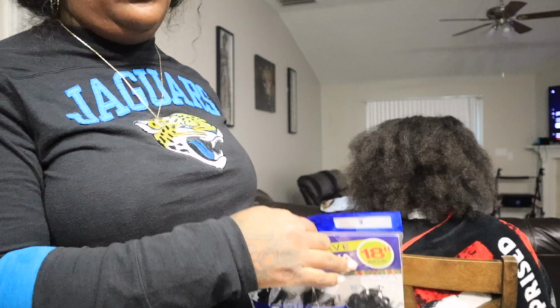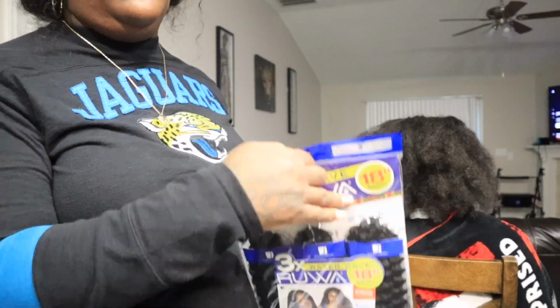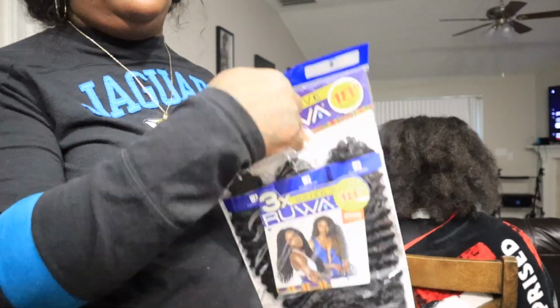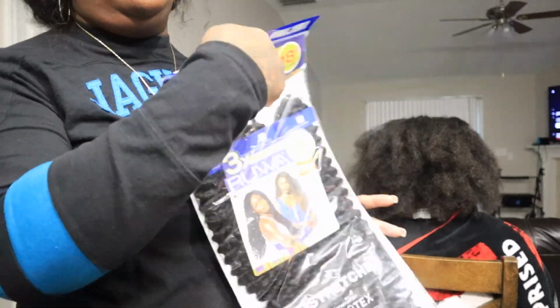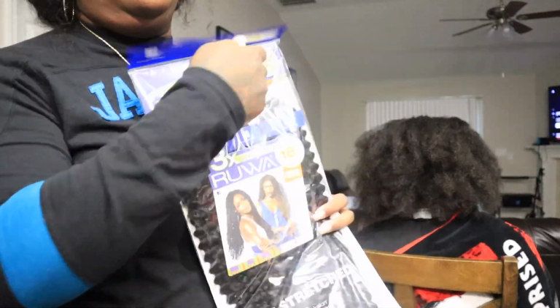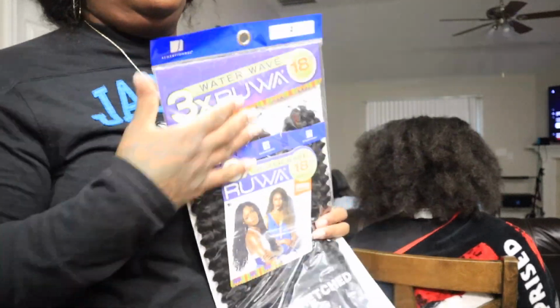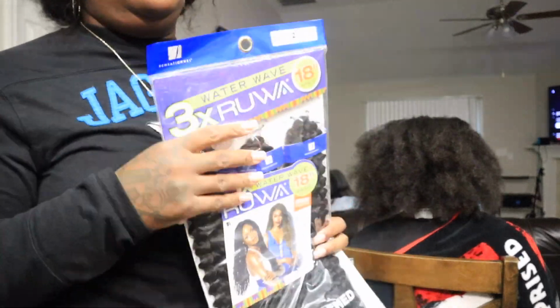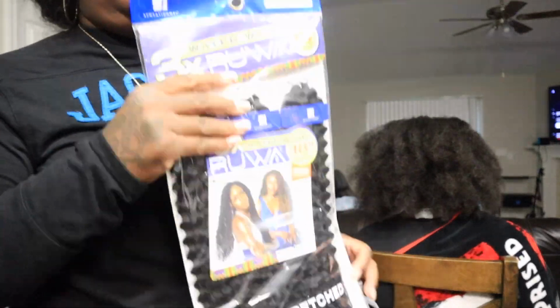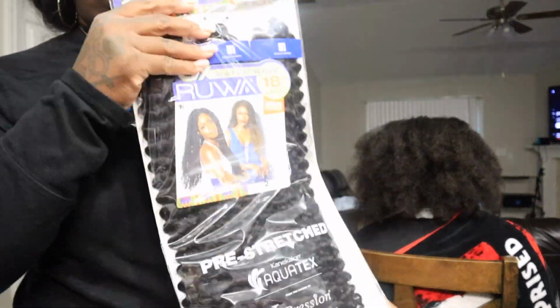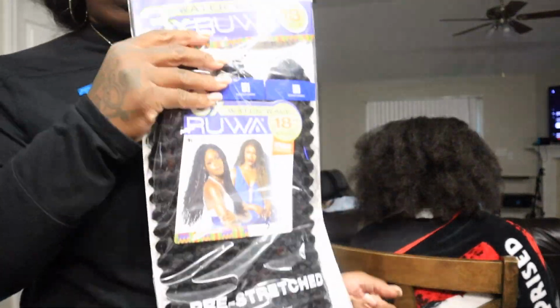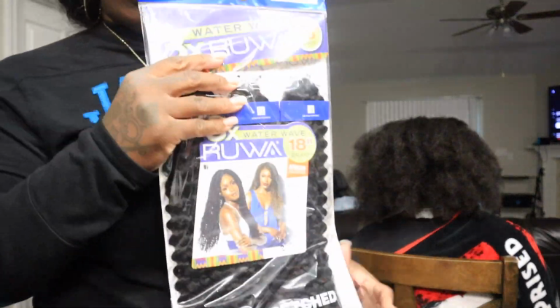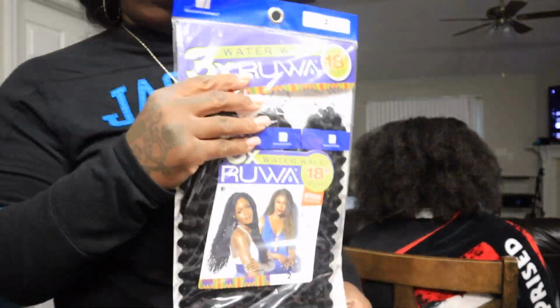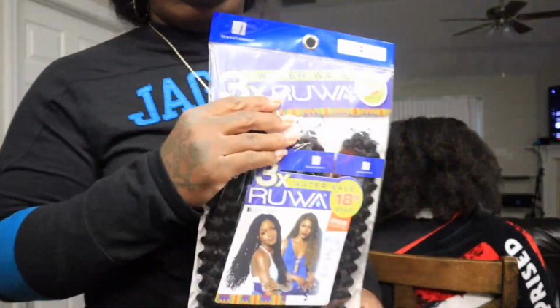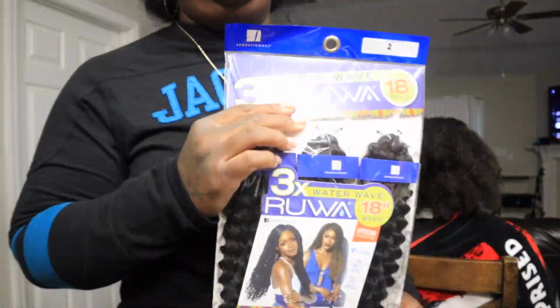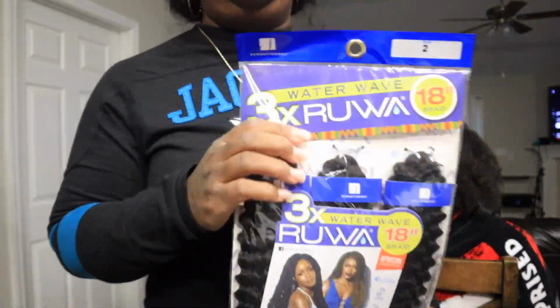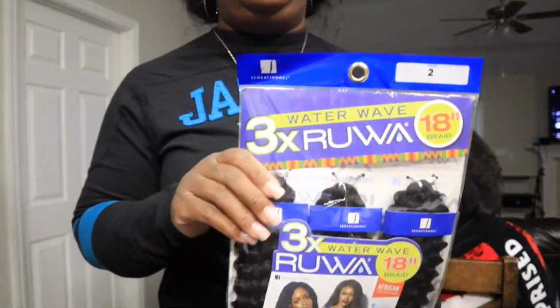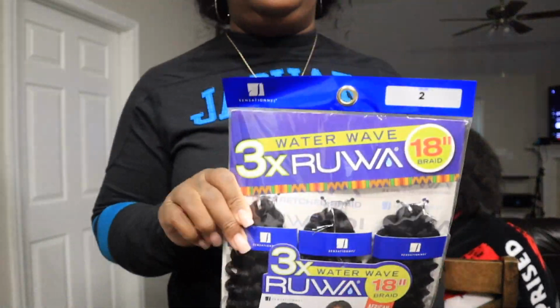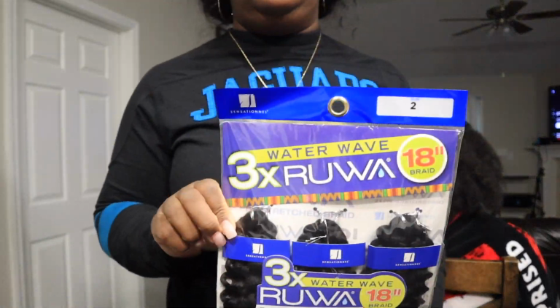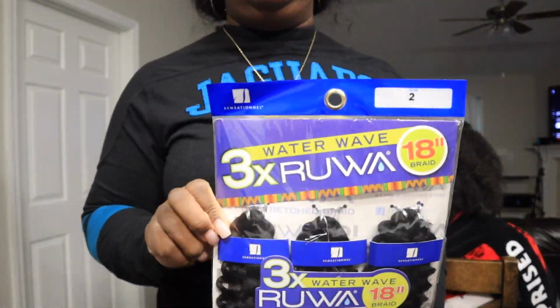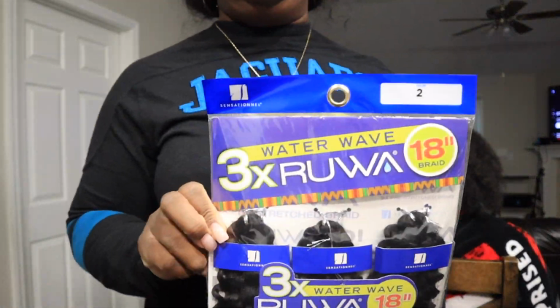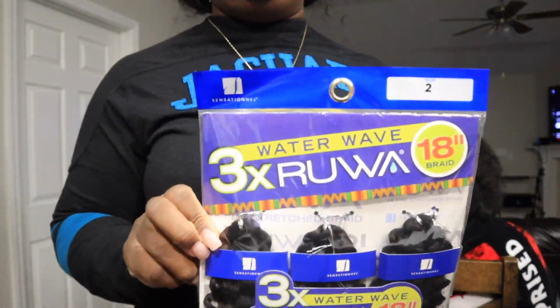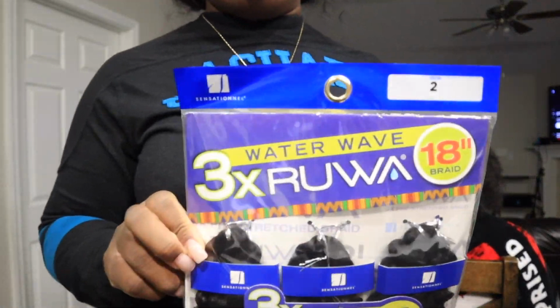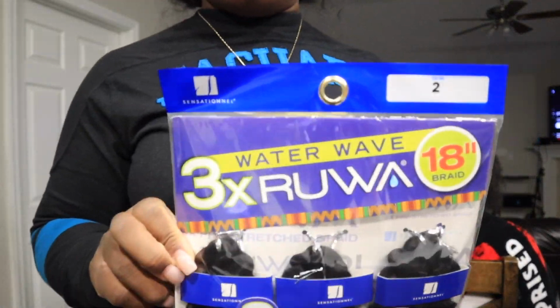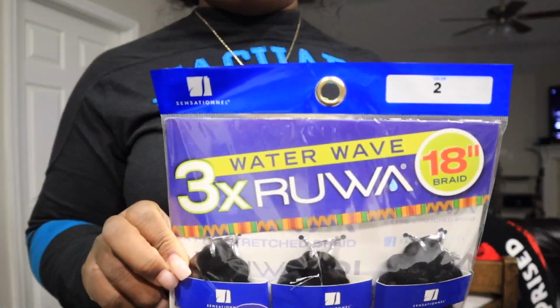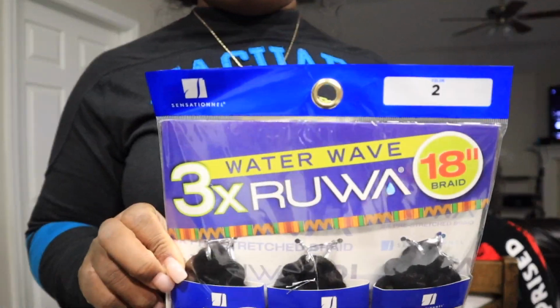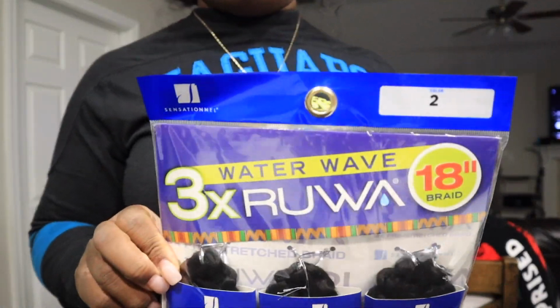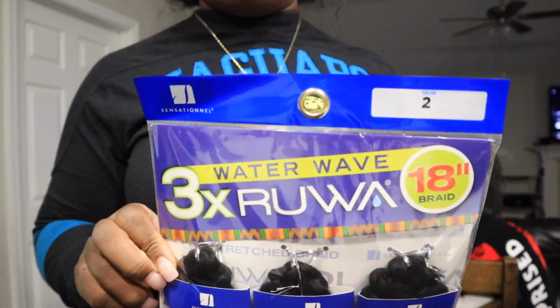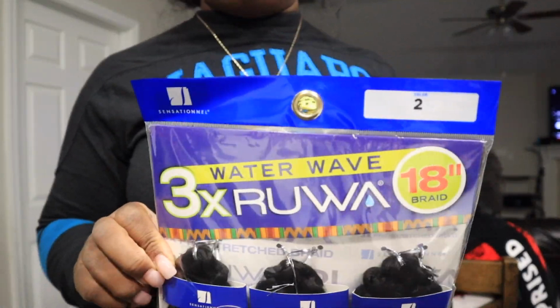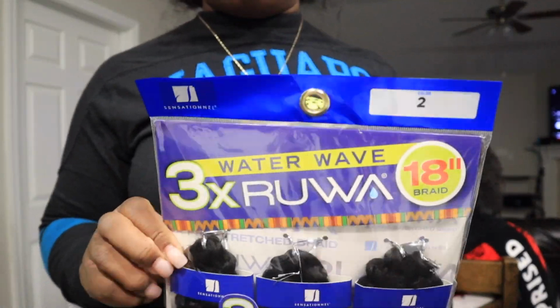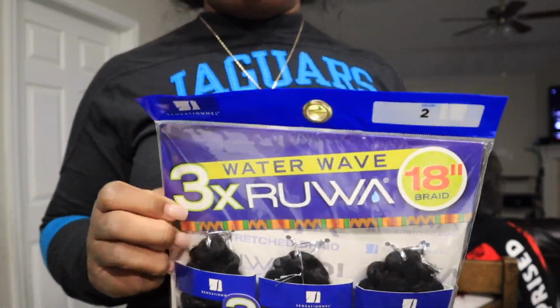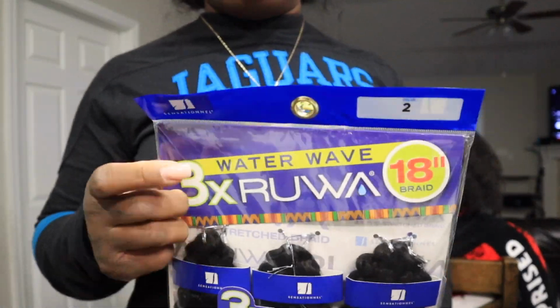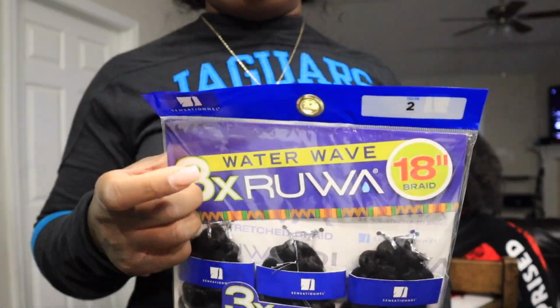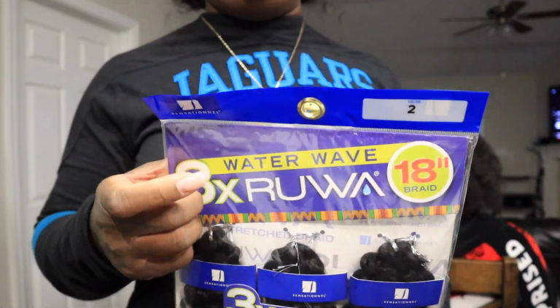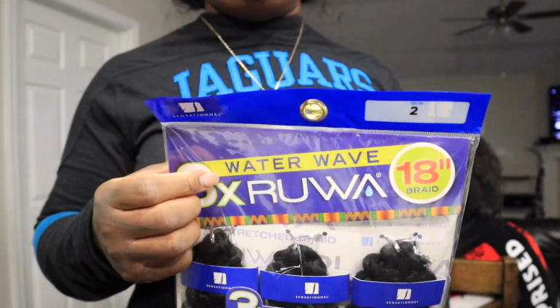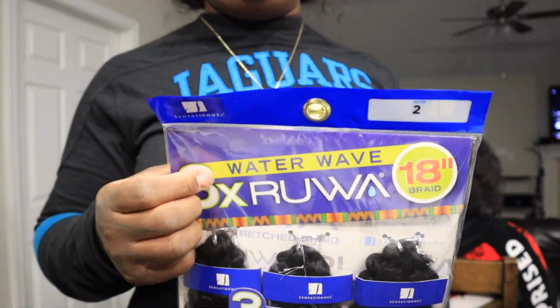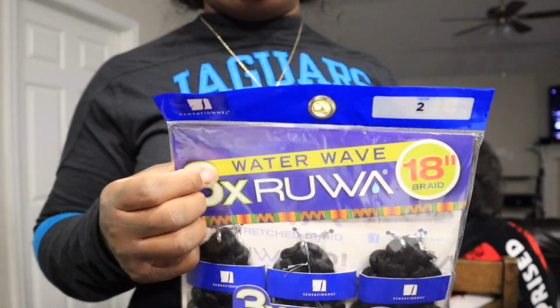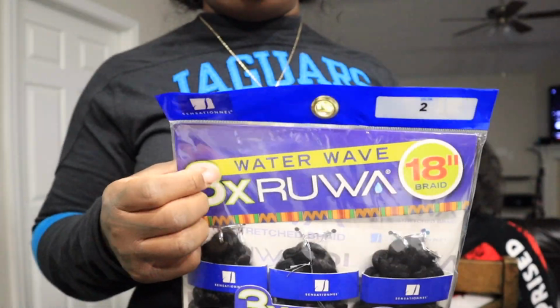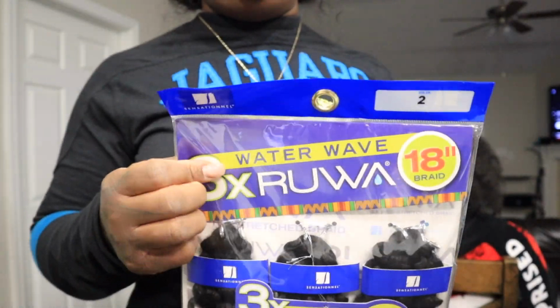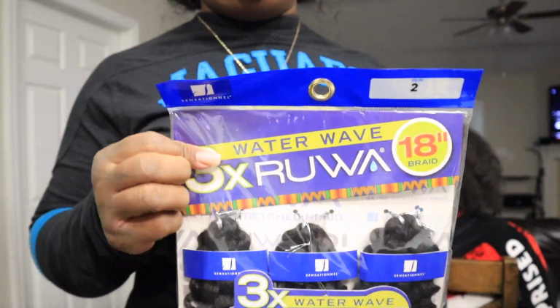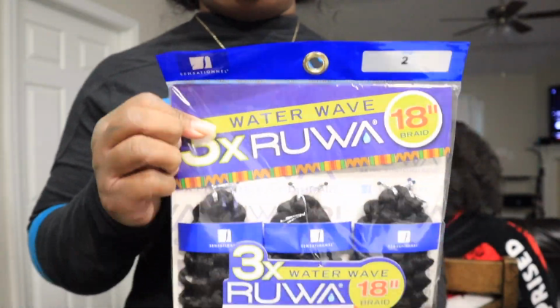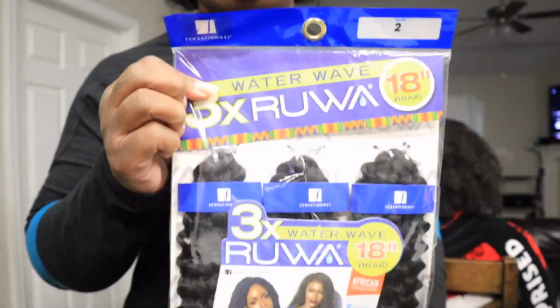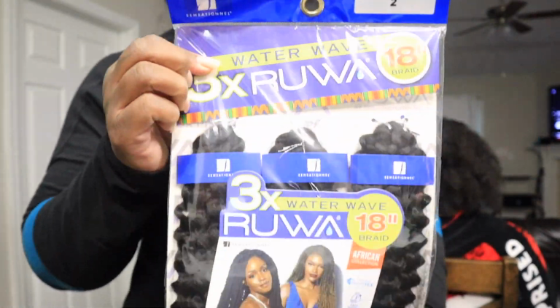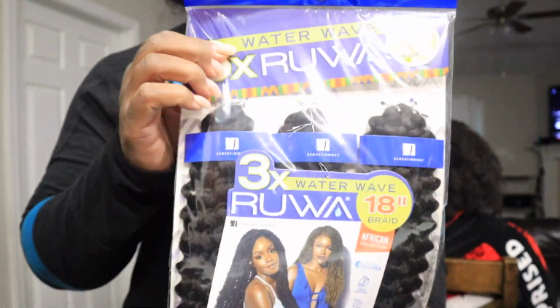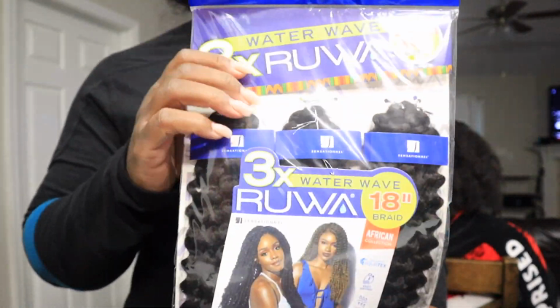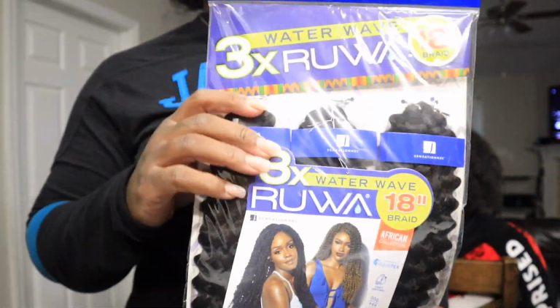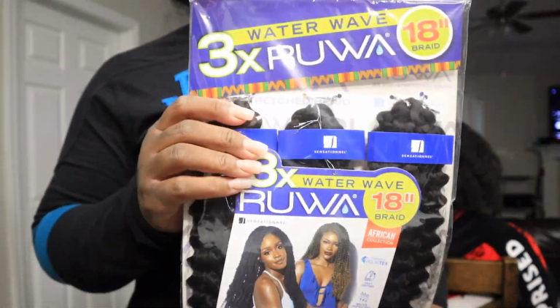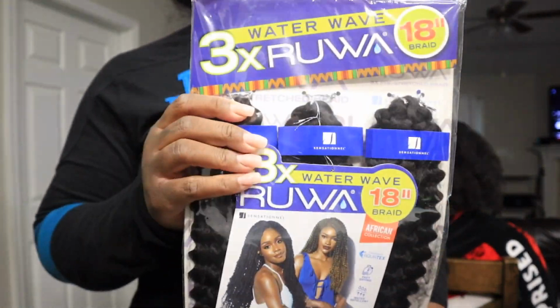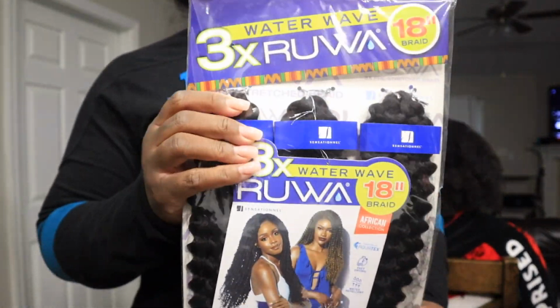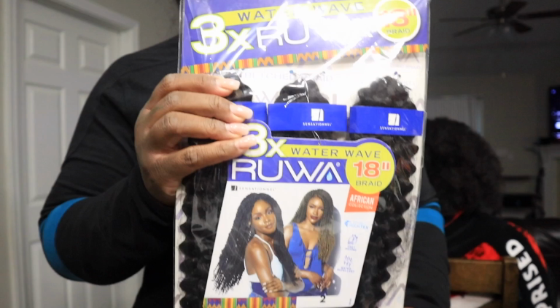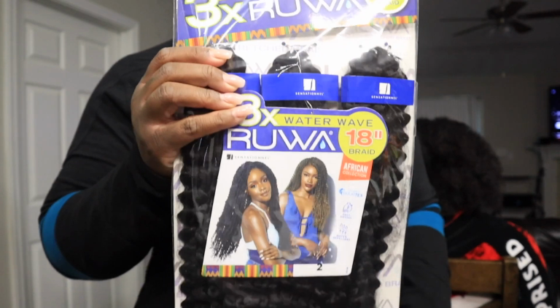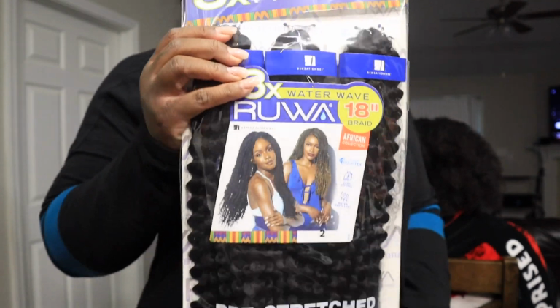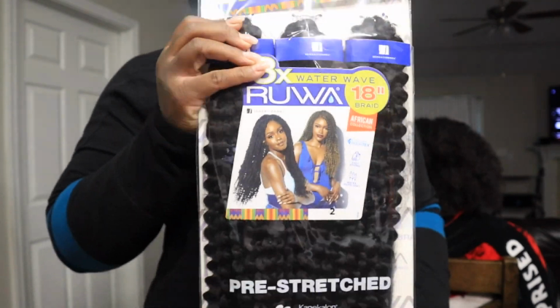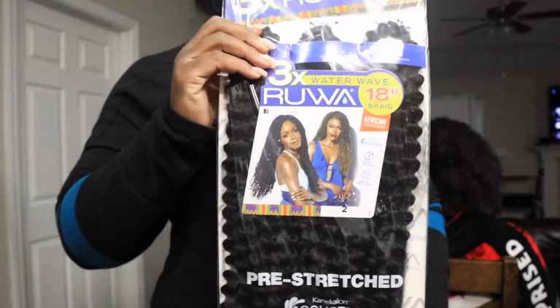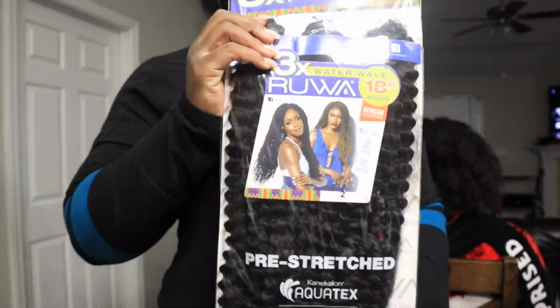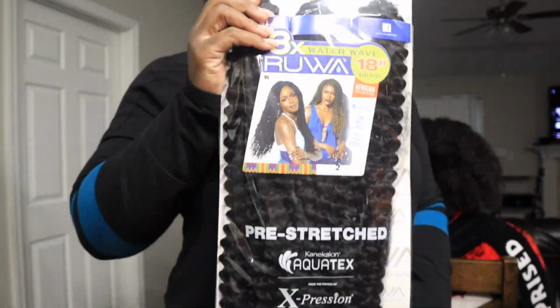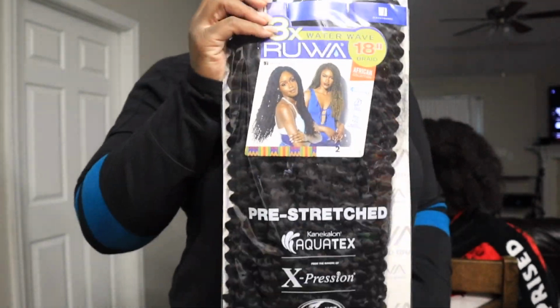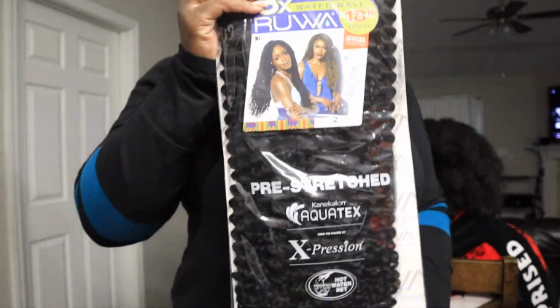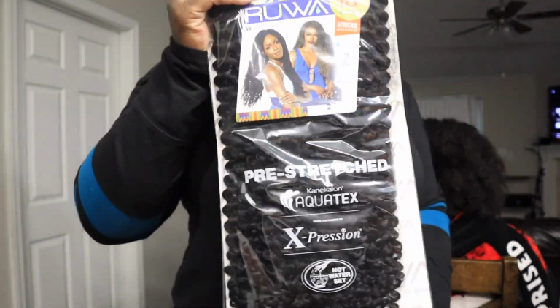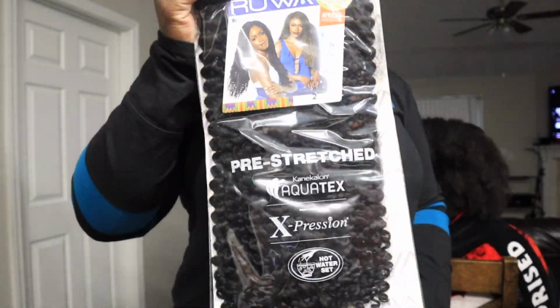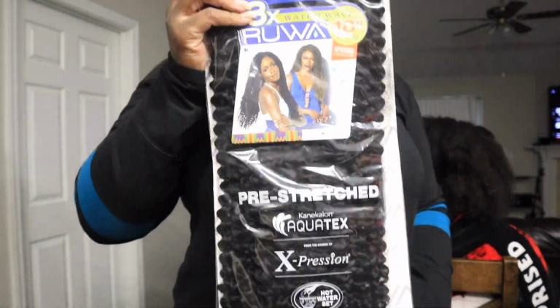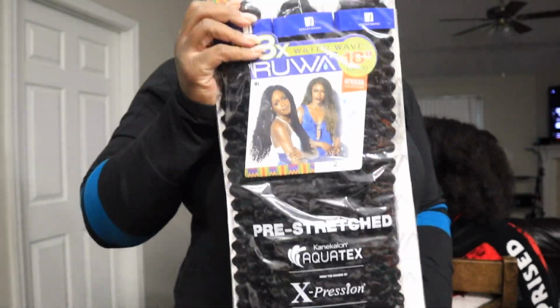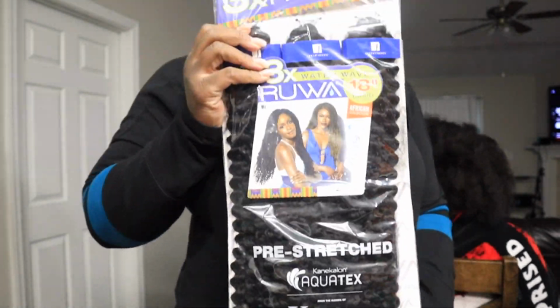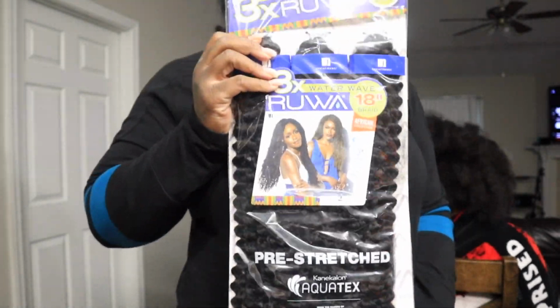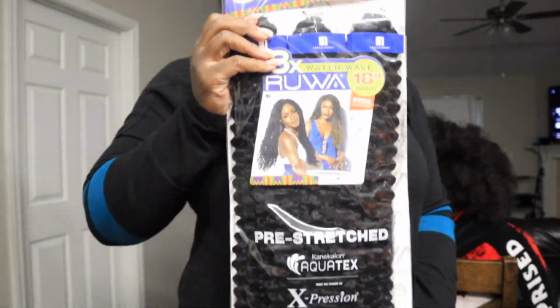Hey guys, I'm Taynit. Welcome and welcome back to my channel. So today I'm going to show you how to do the individual crochet.